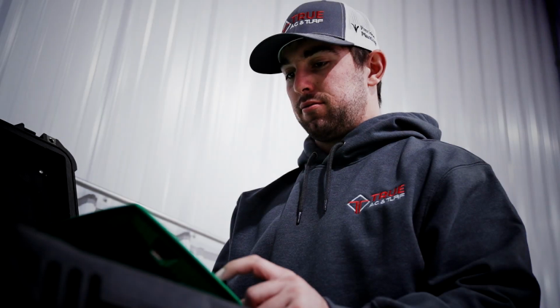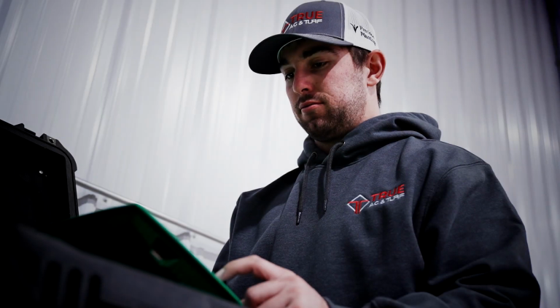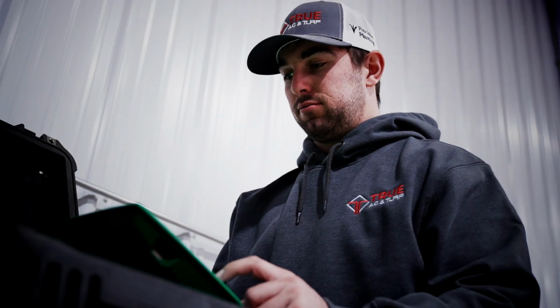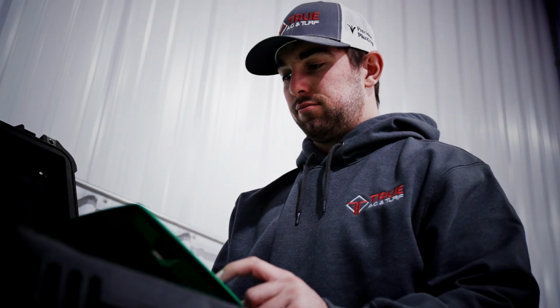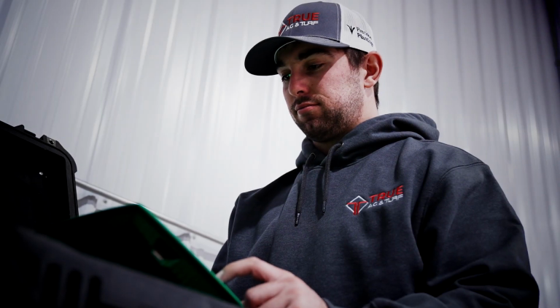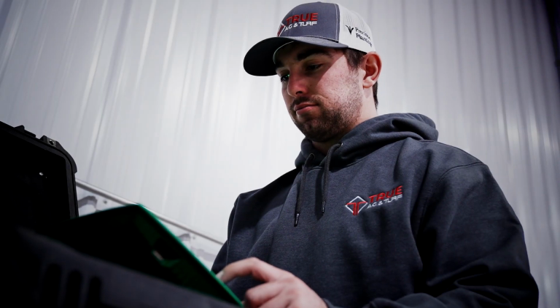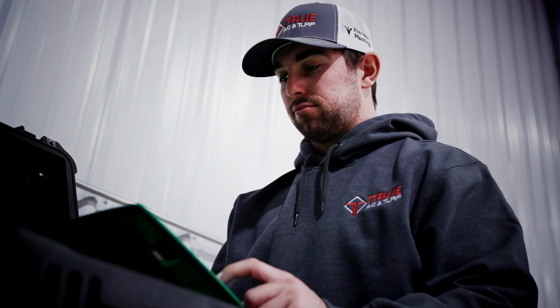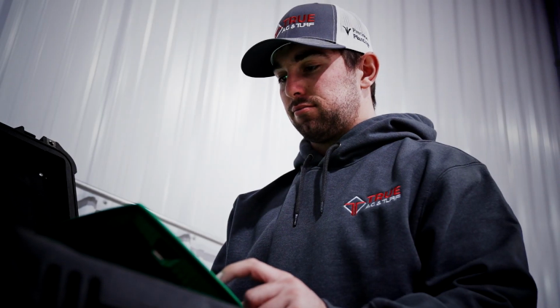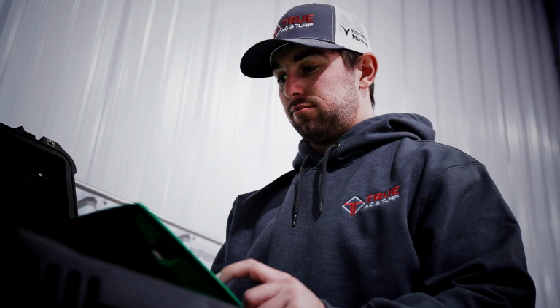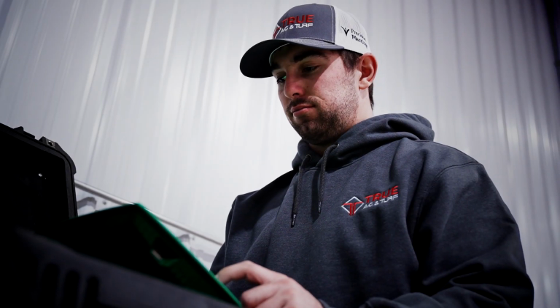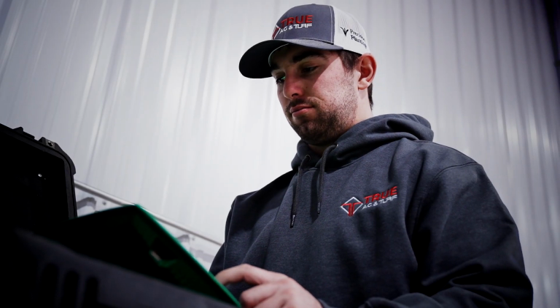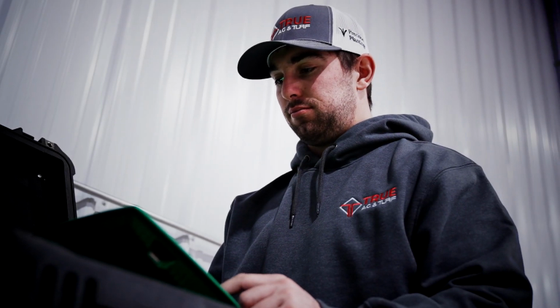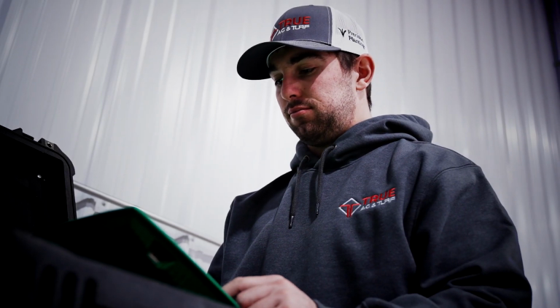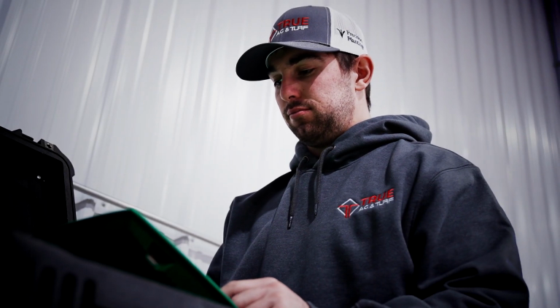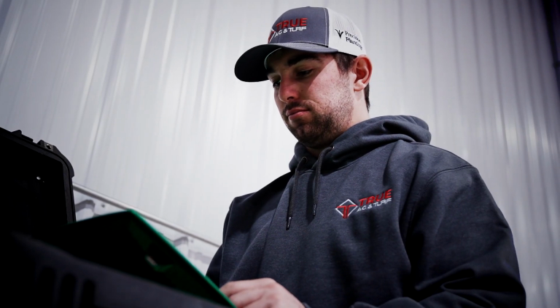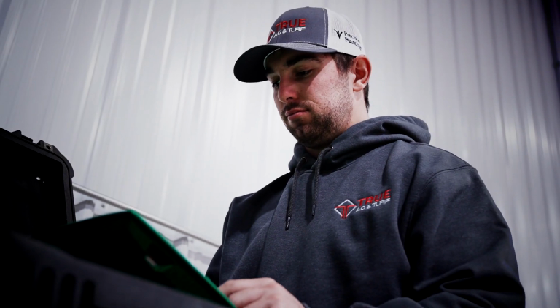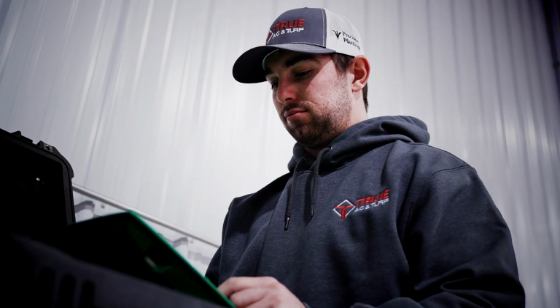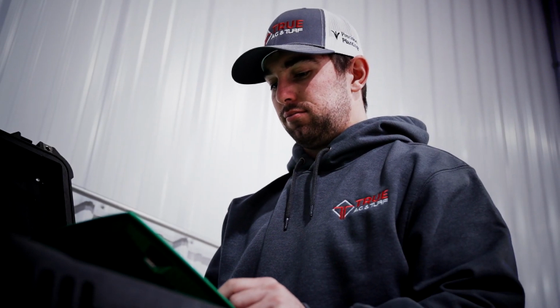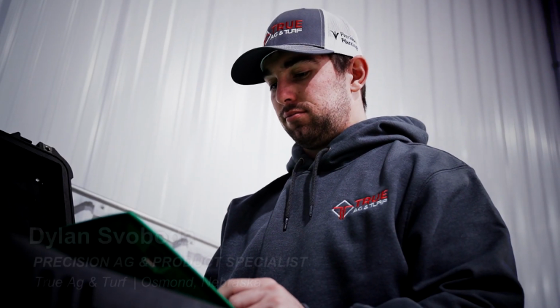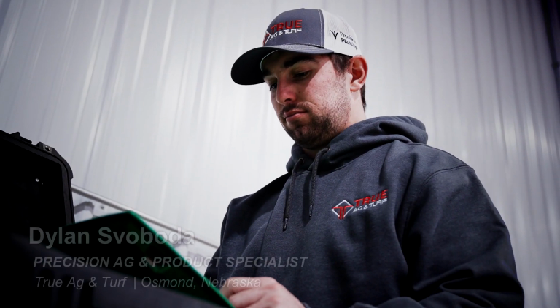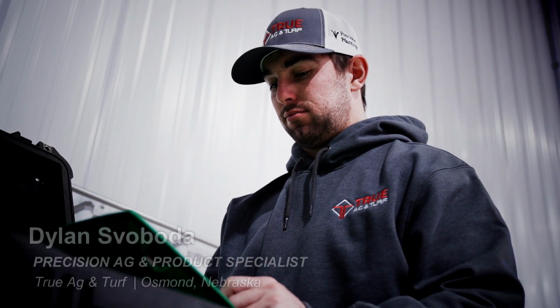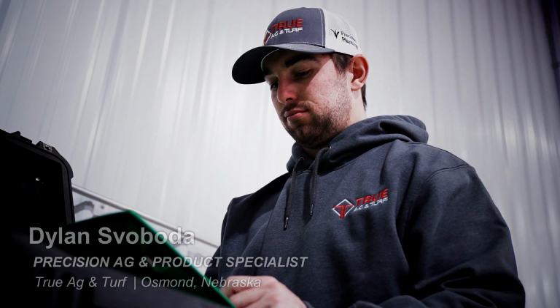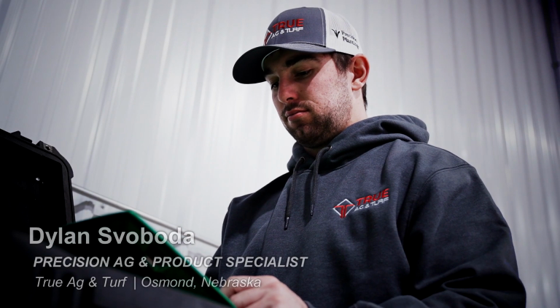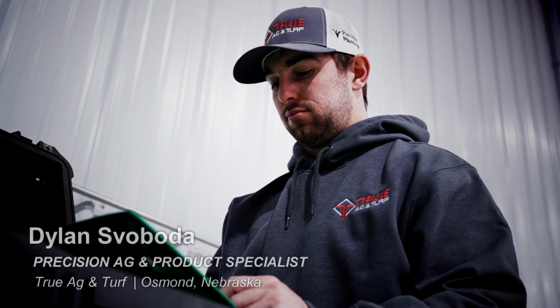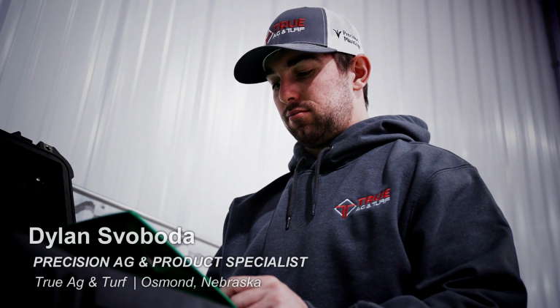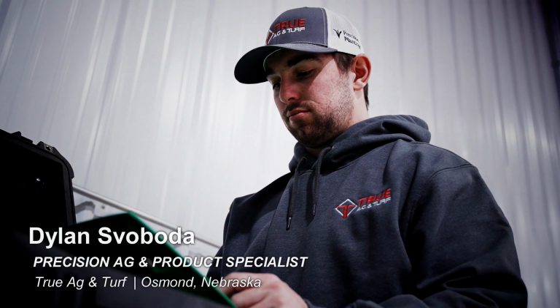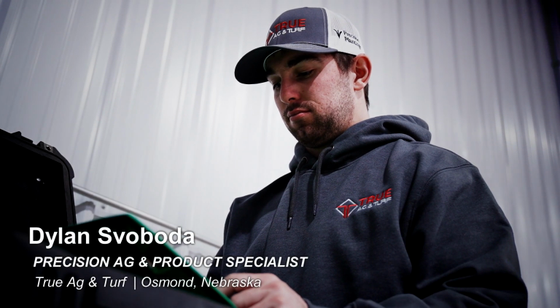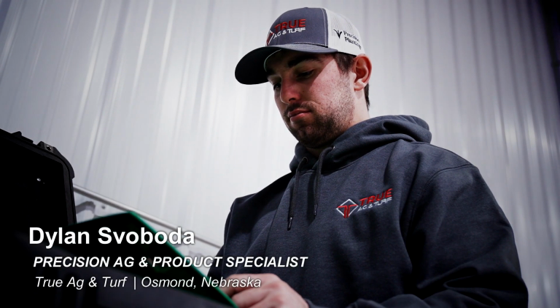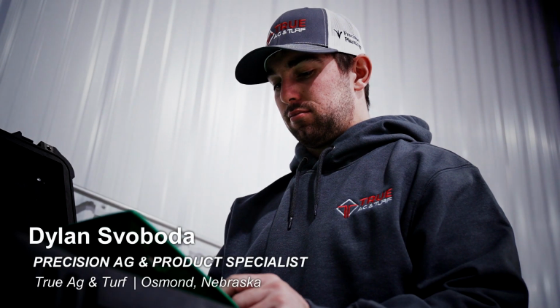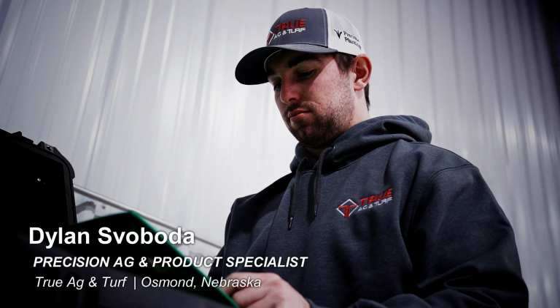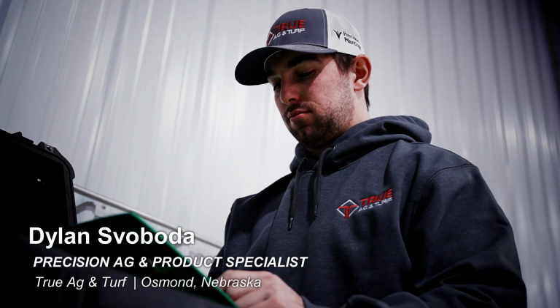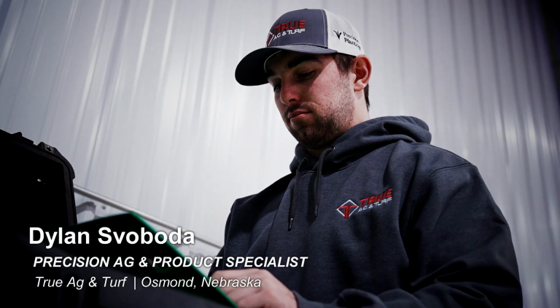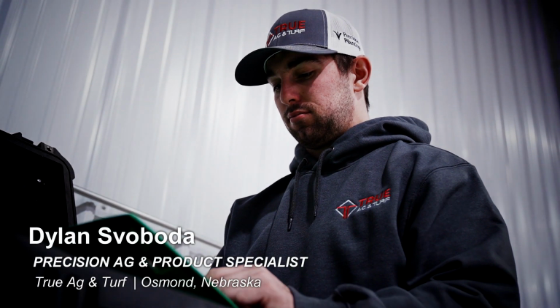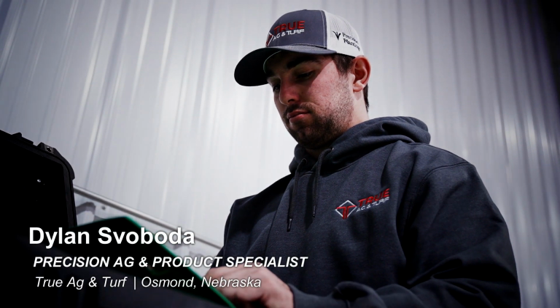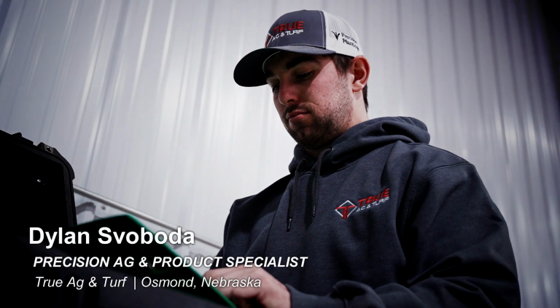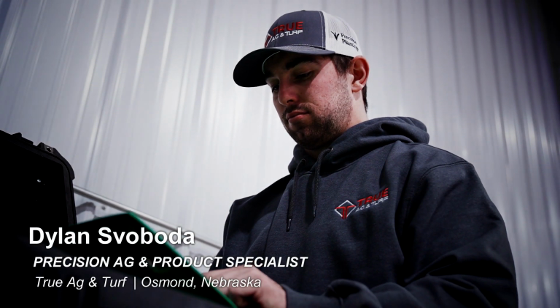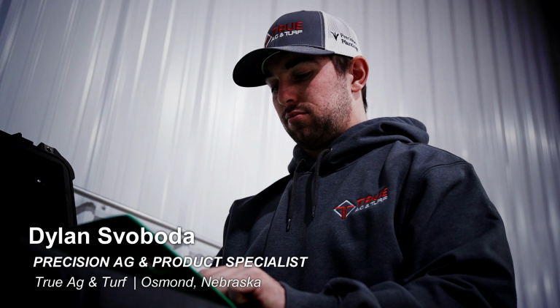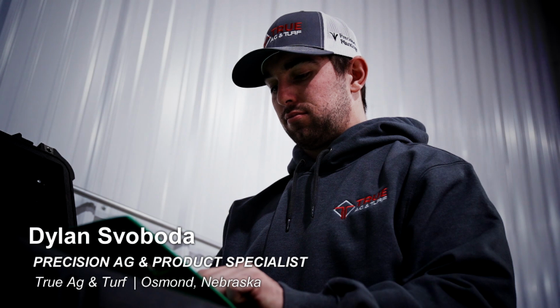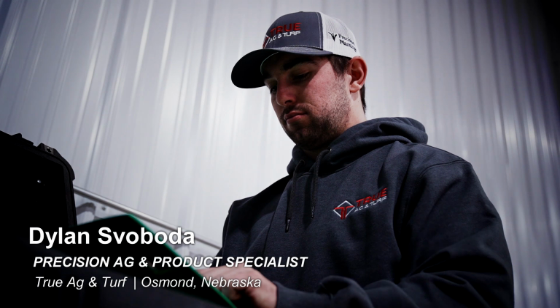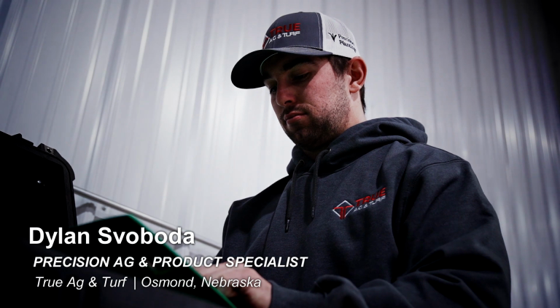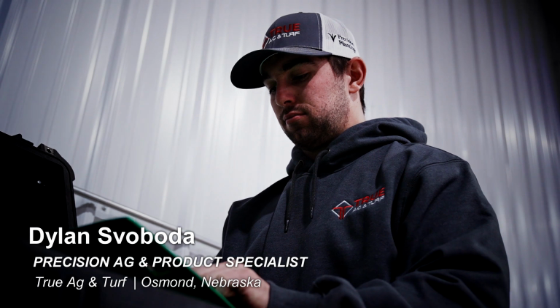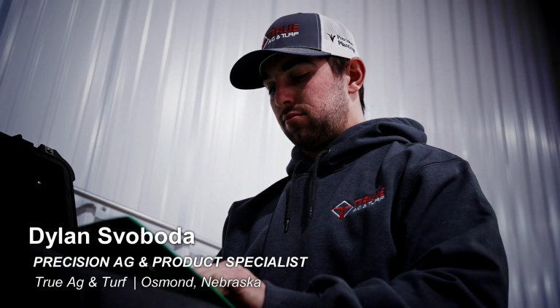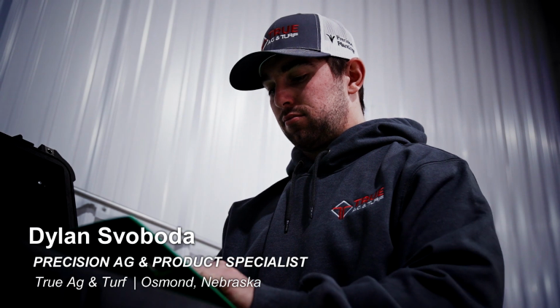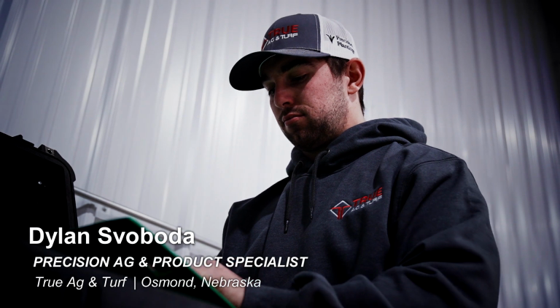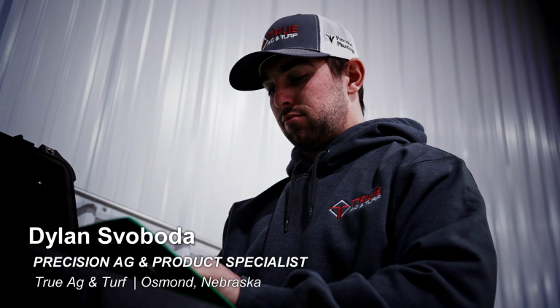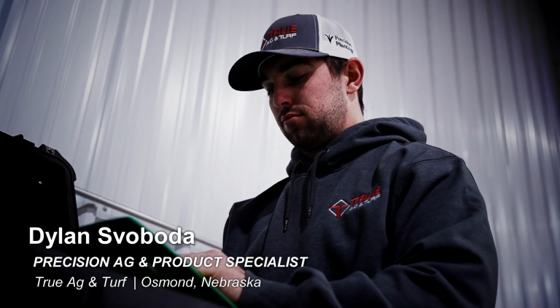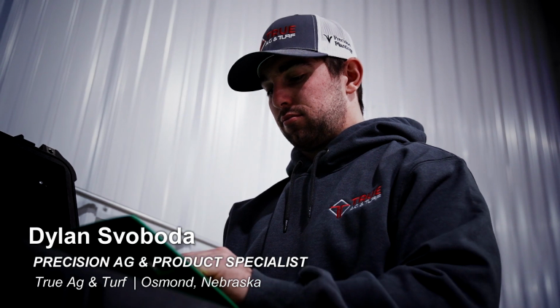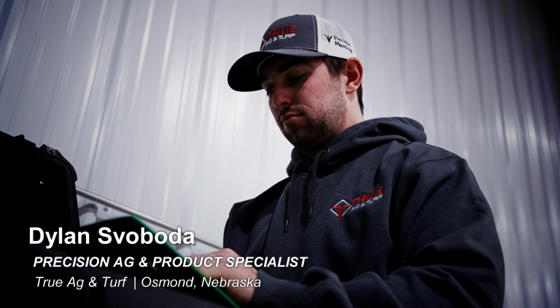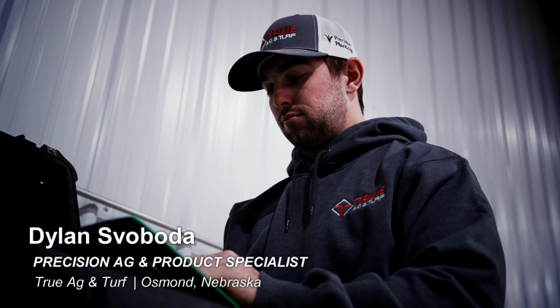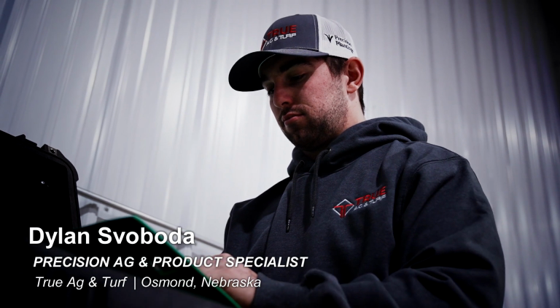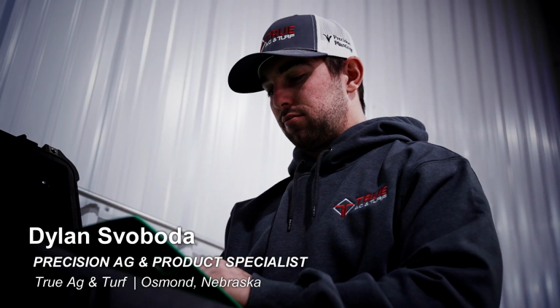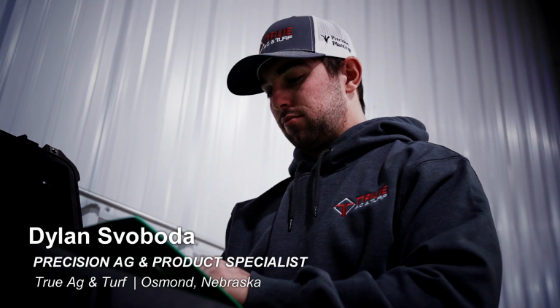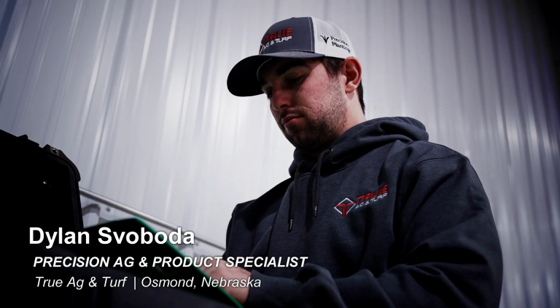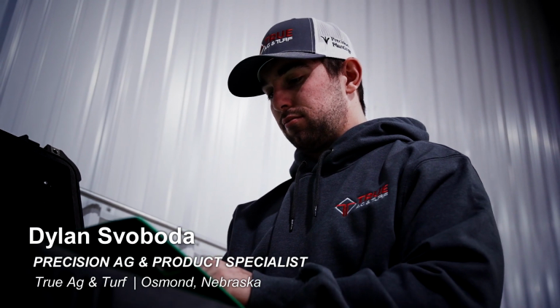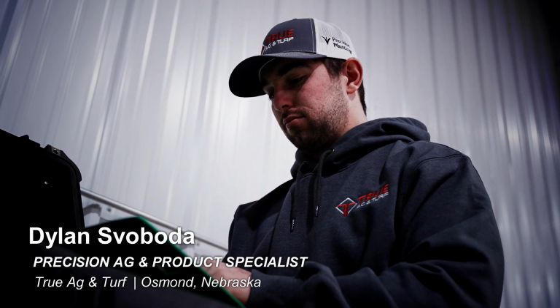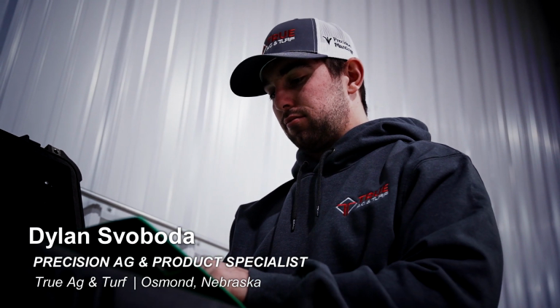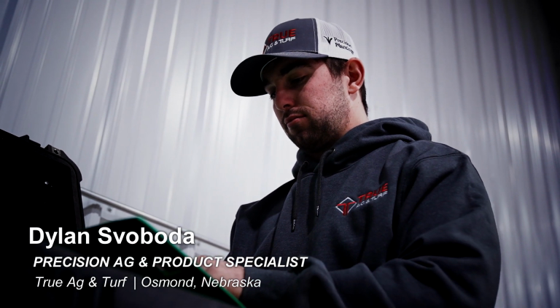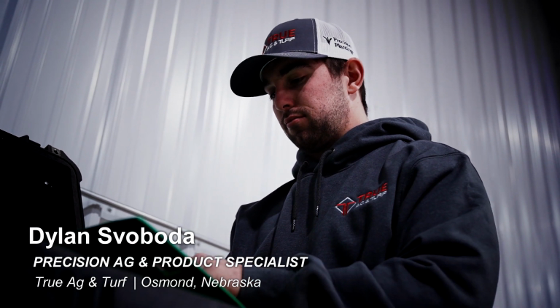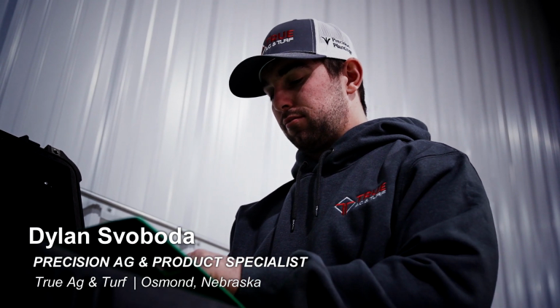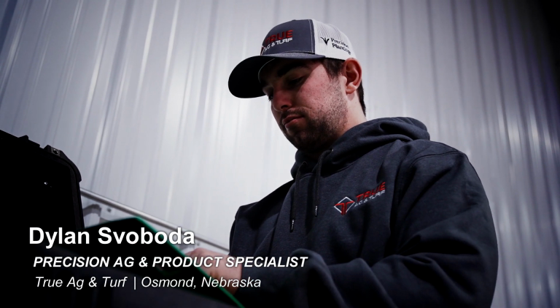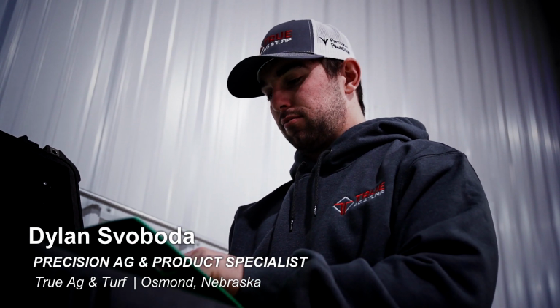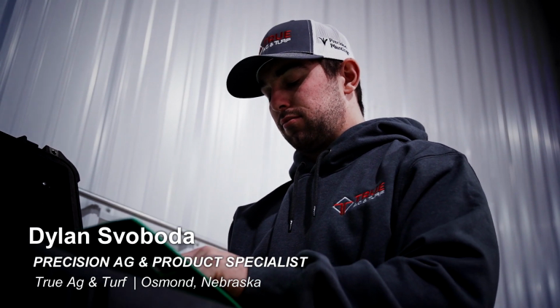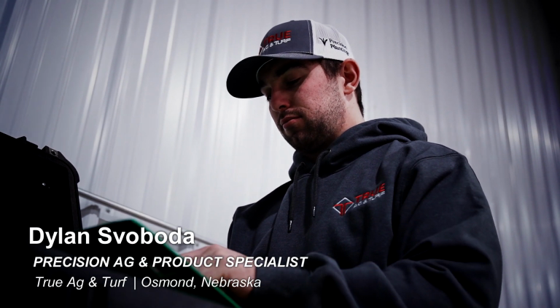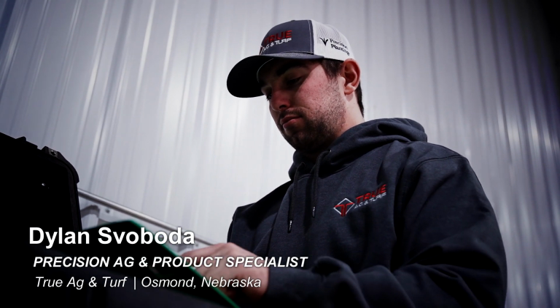My name is Dylan Svoboda. I'm a precision ag specialist and product specialist here at Truag & Turf in Osmond.